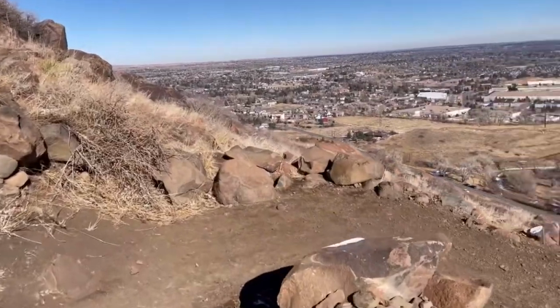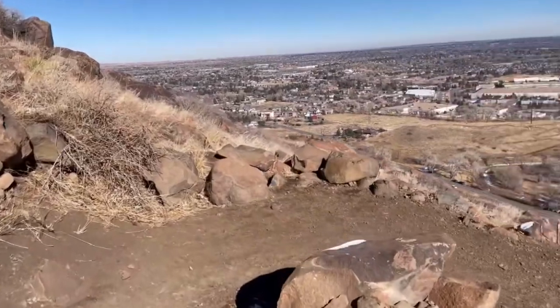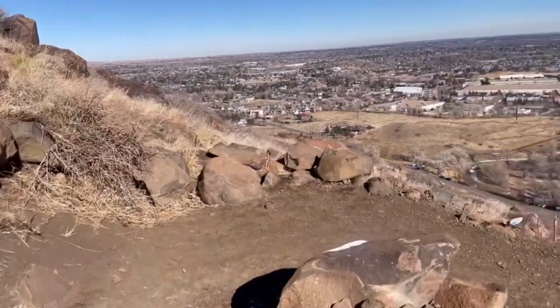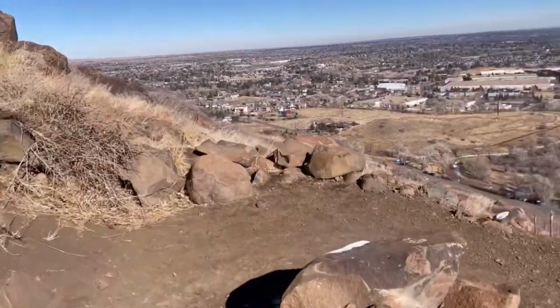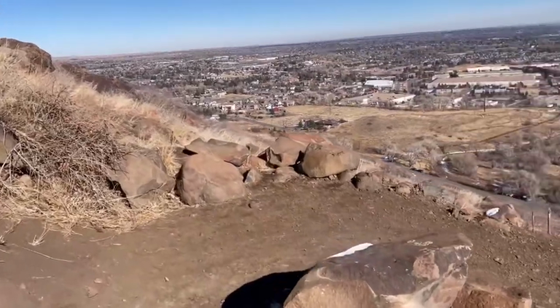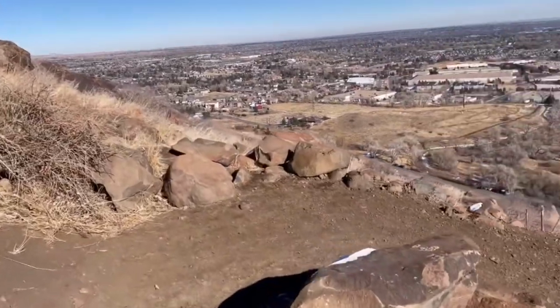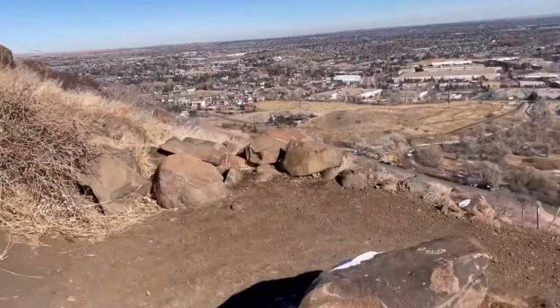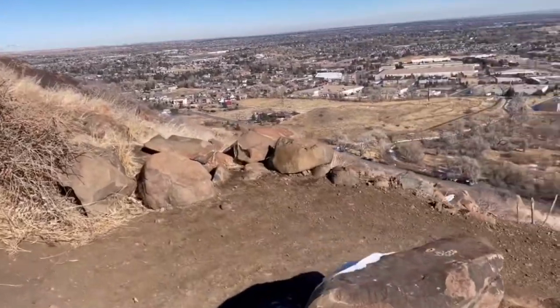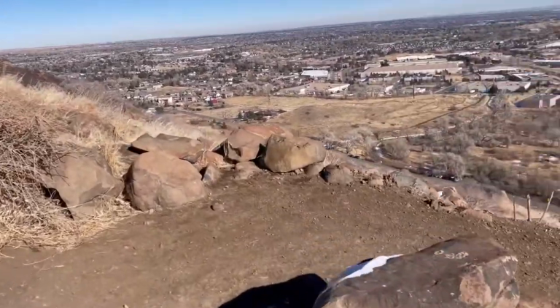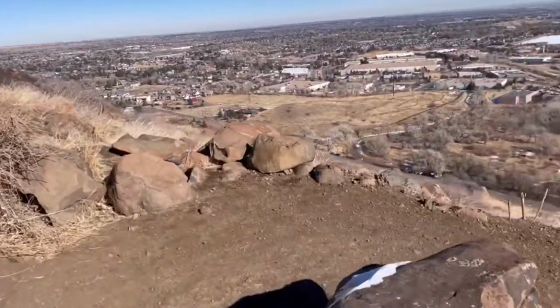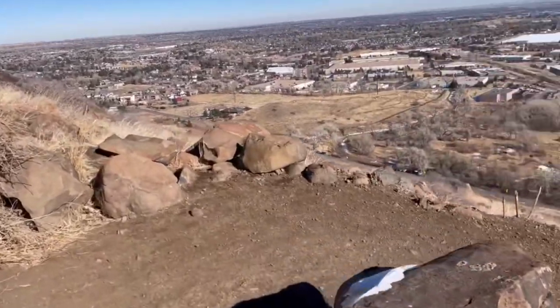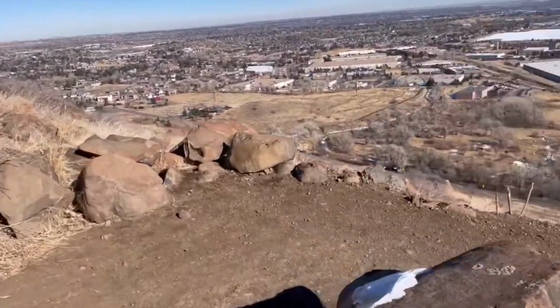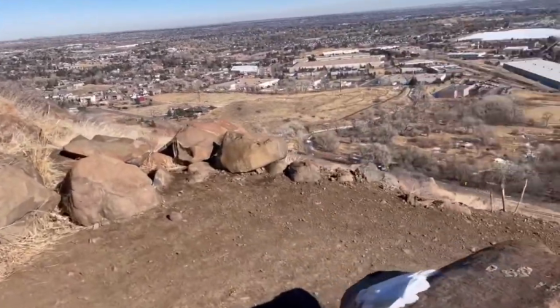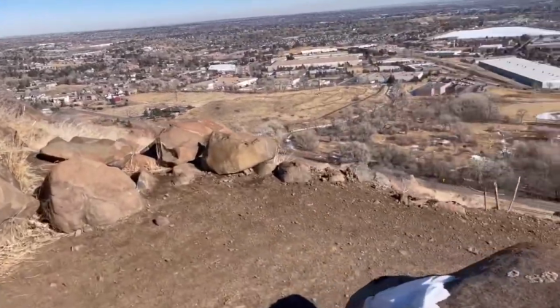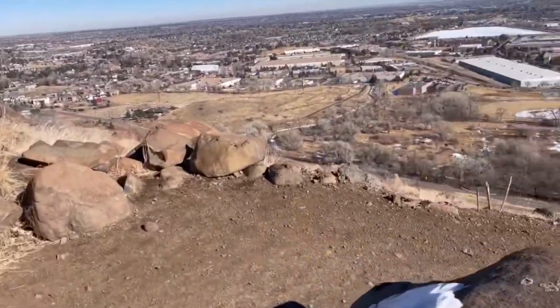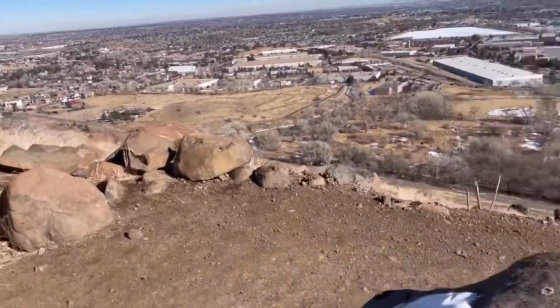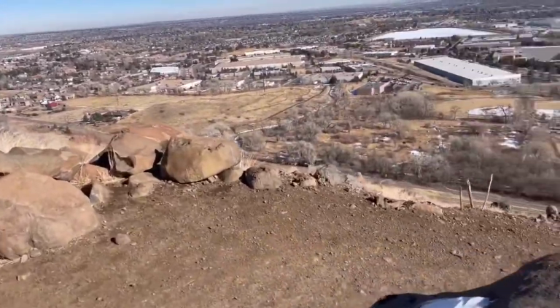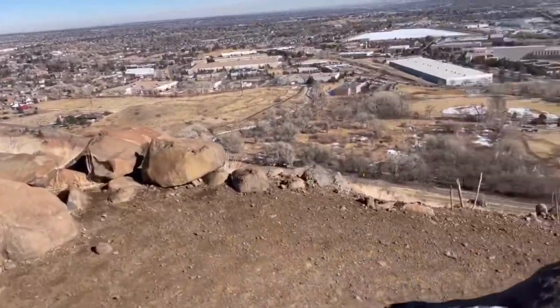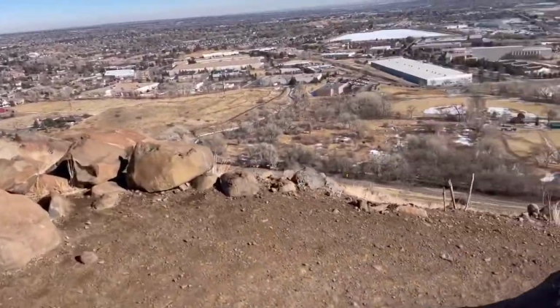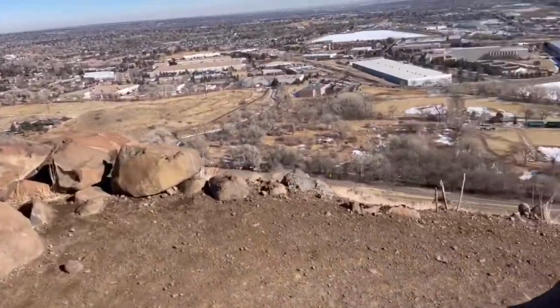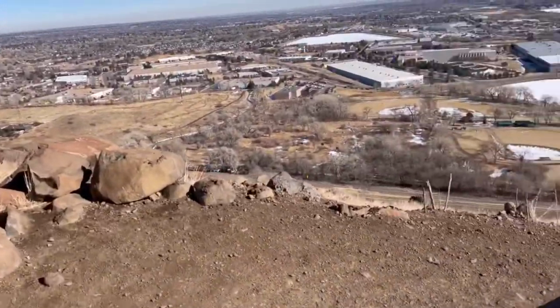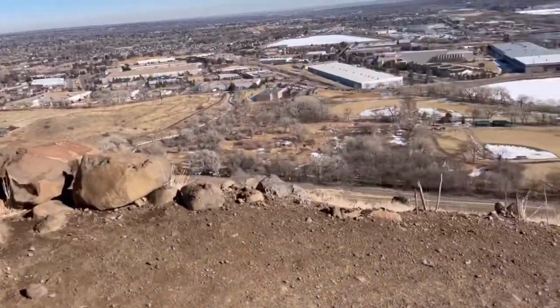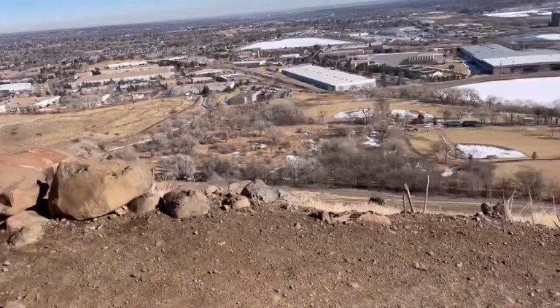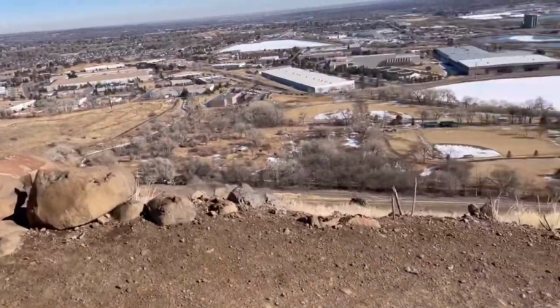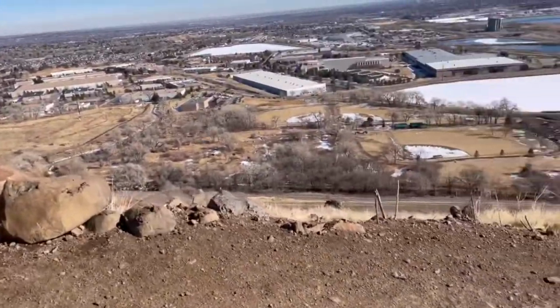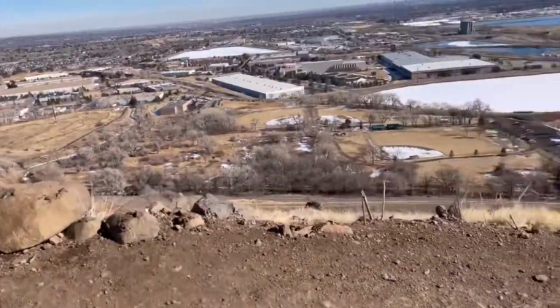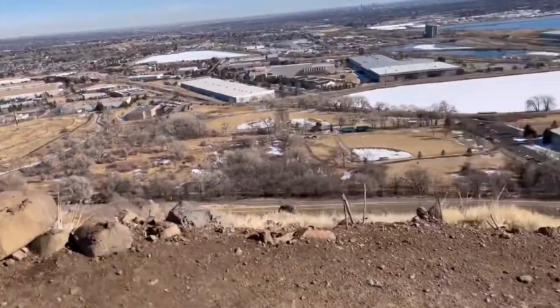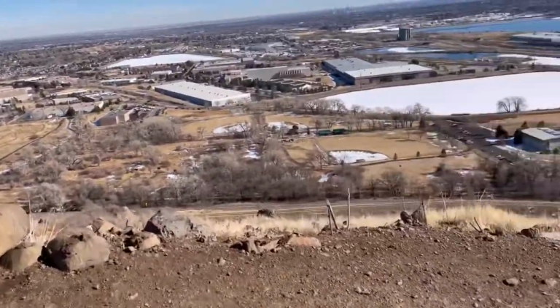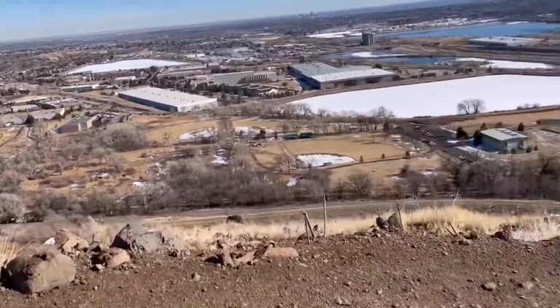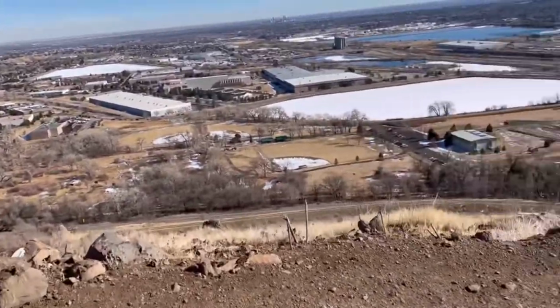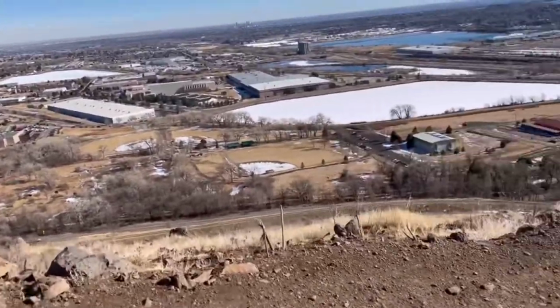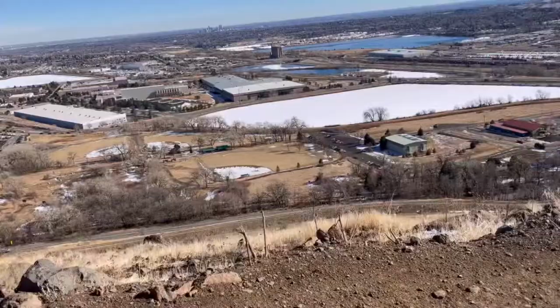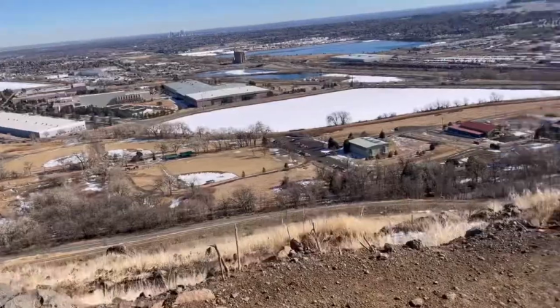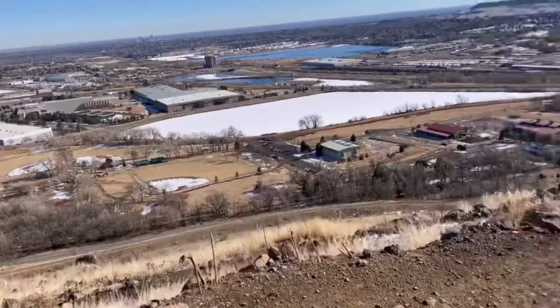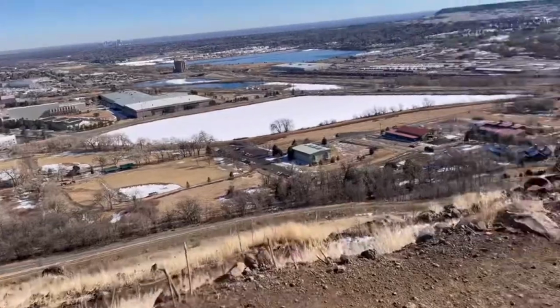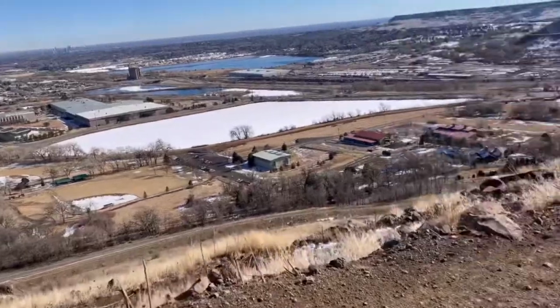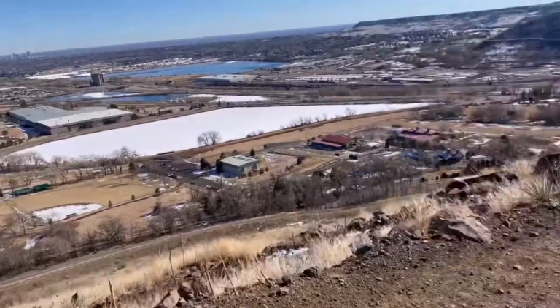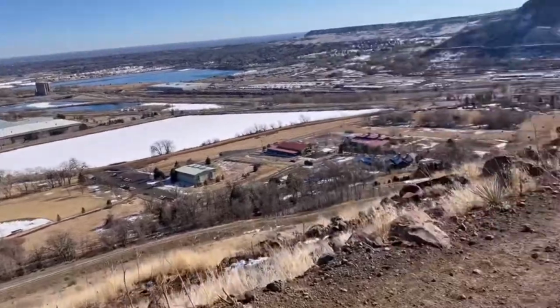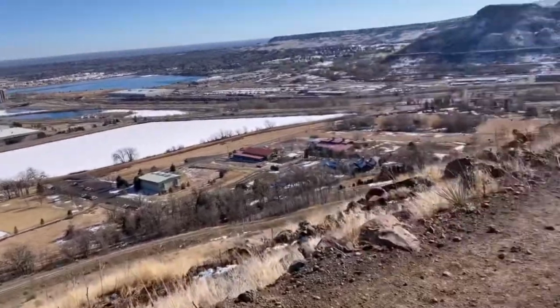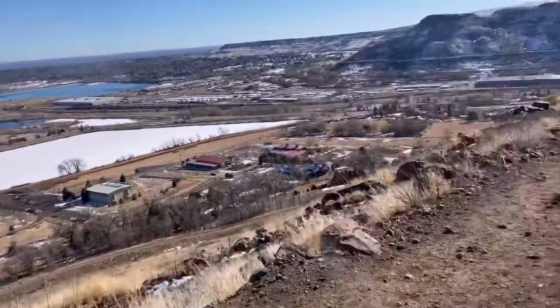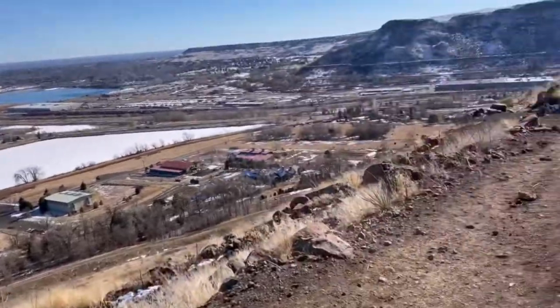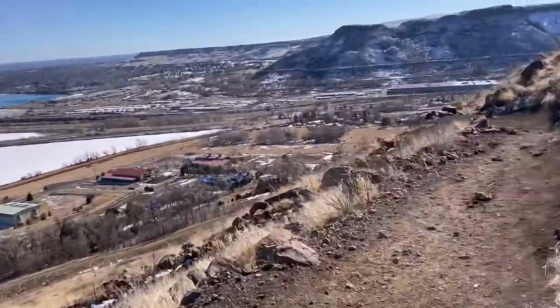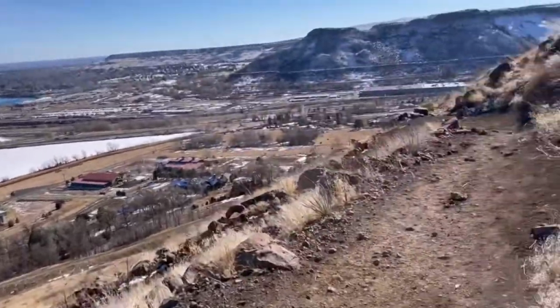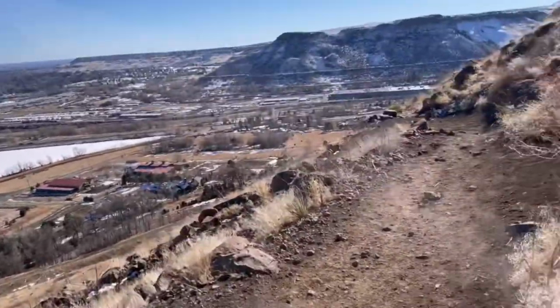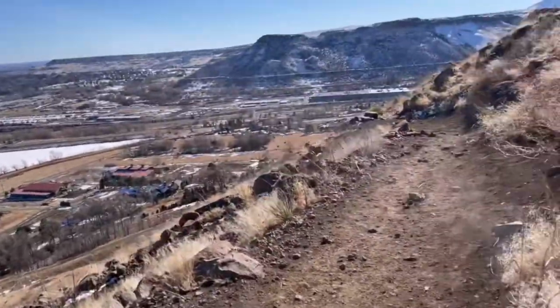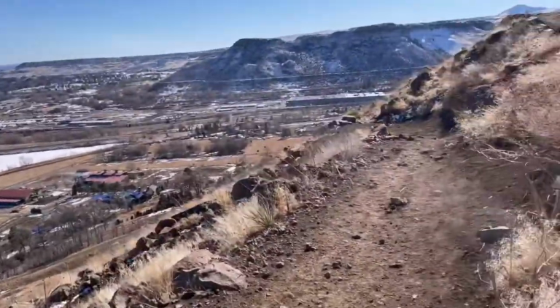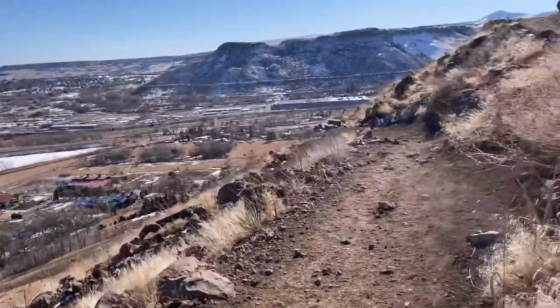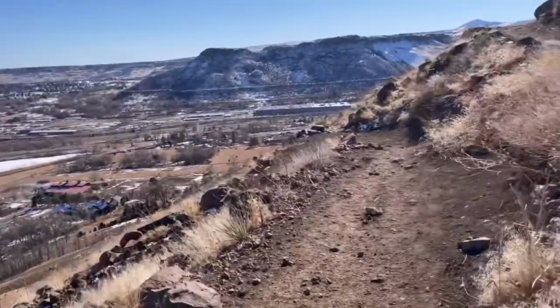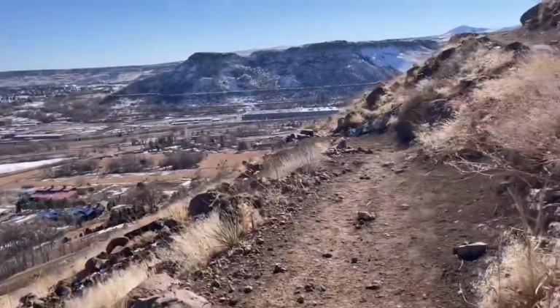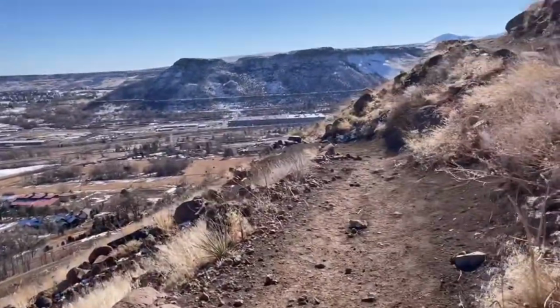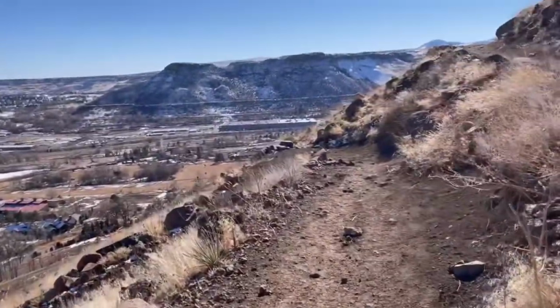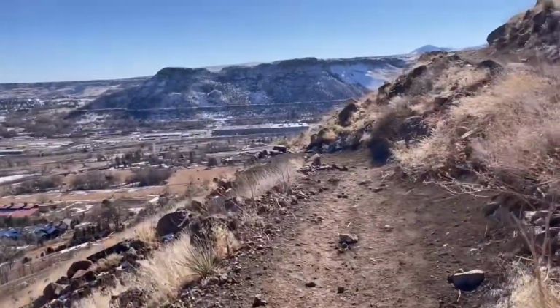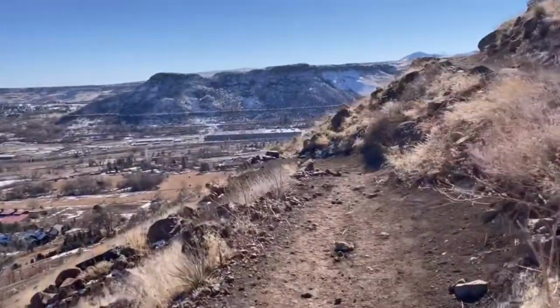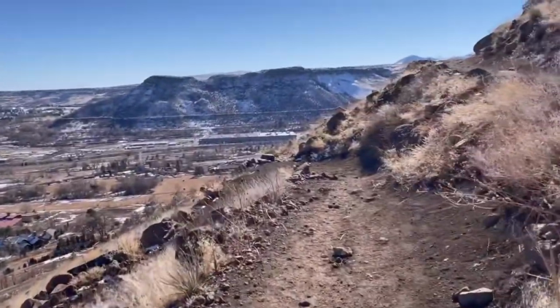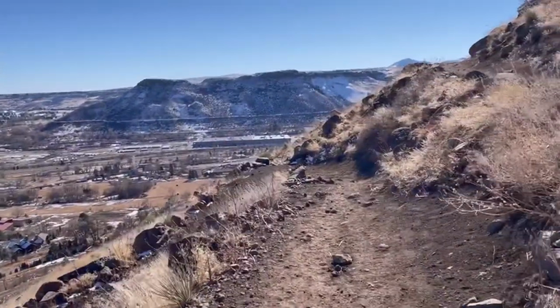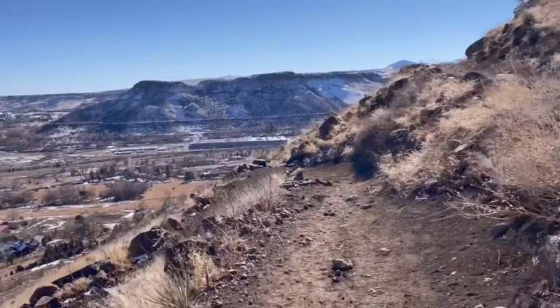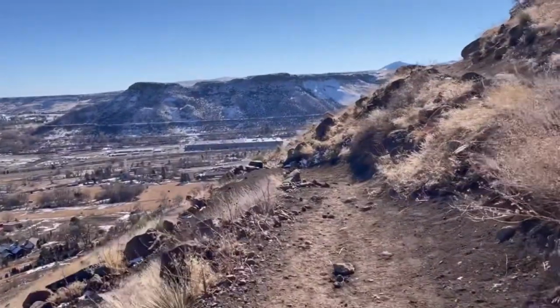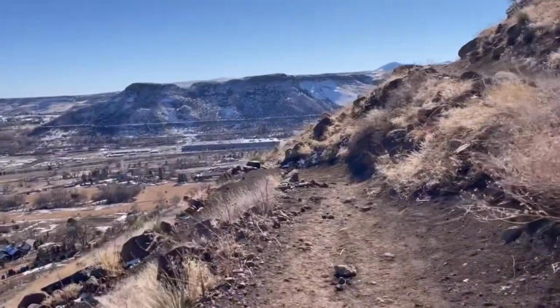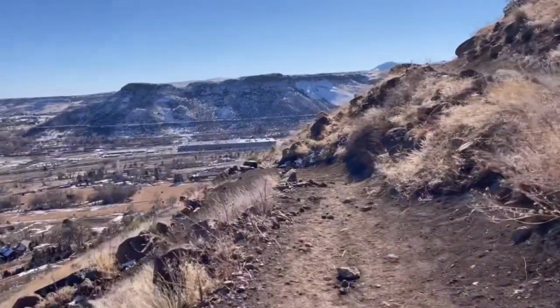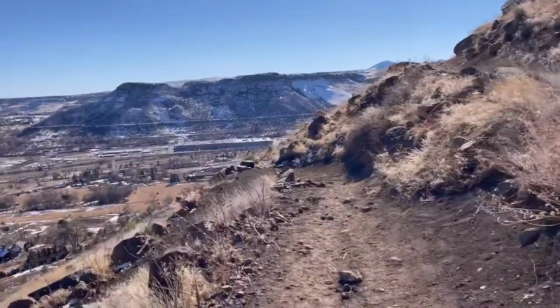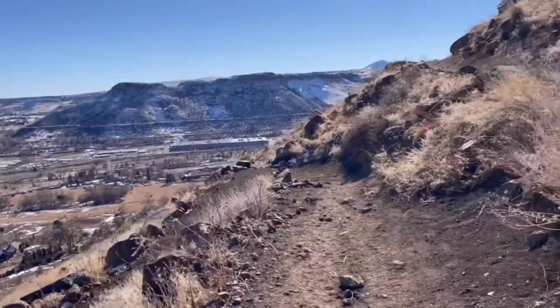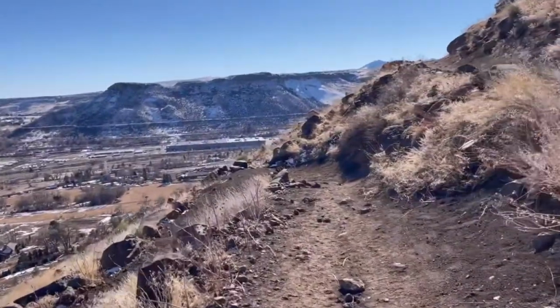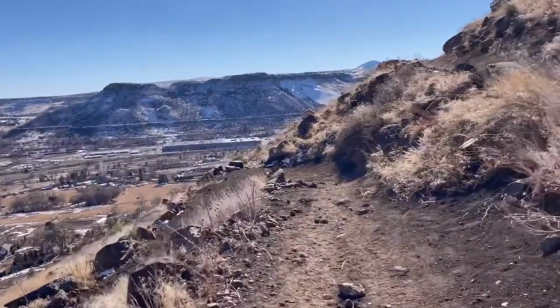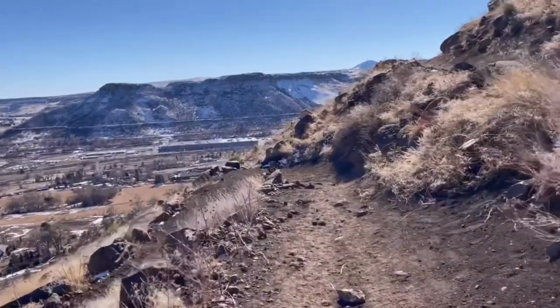I probably would only do this in the winter because there is so much exposure. If you give this one a try, let me know. Happy hiking!